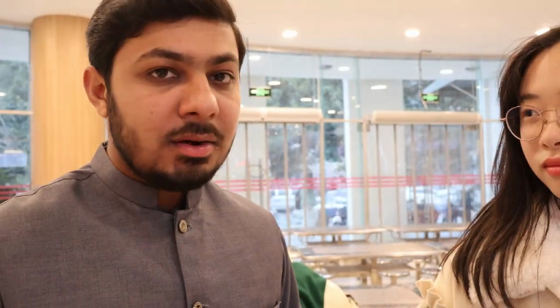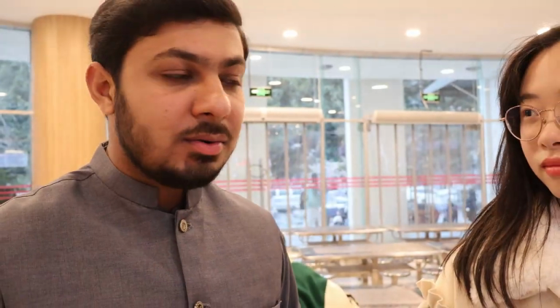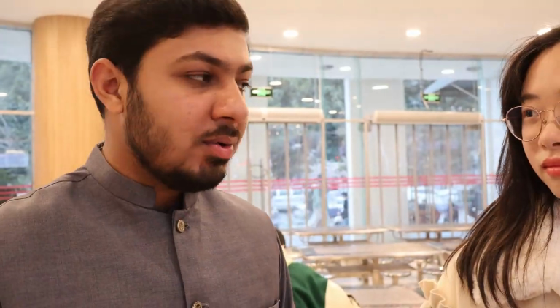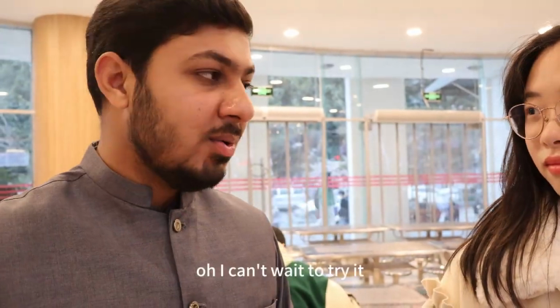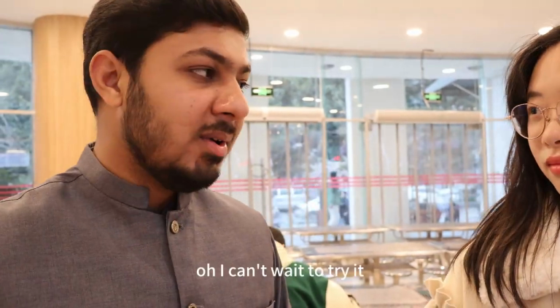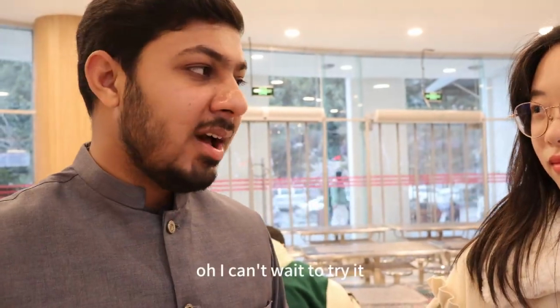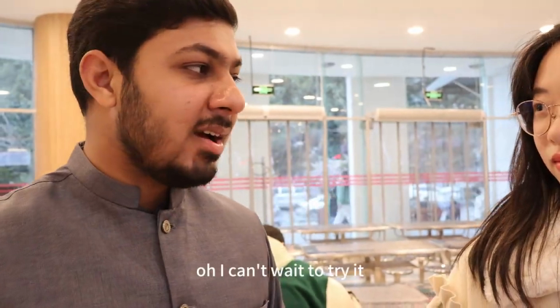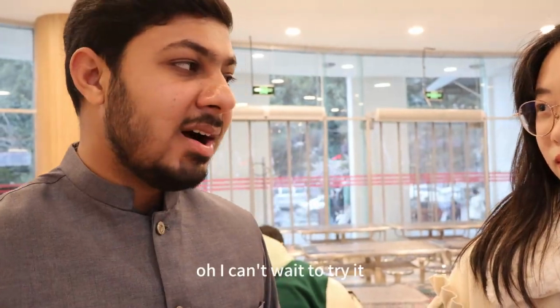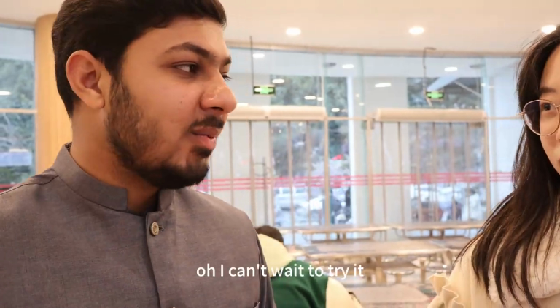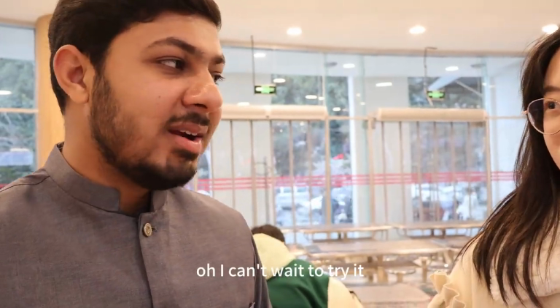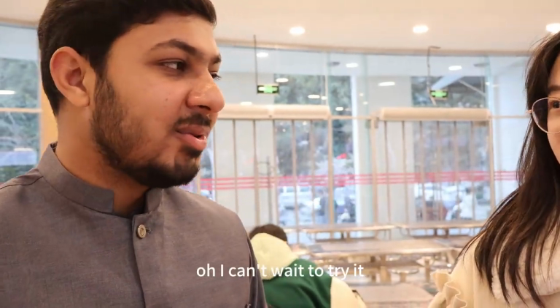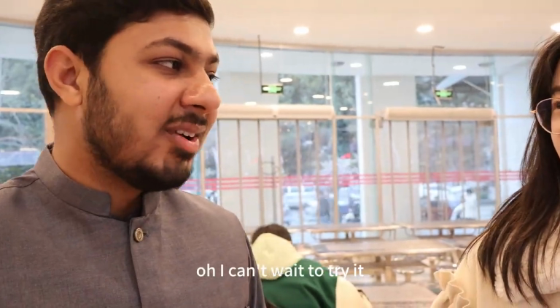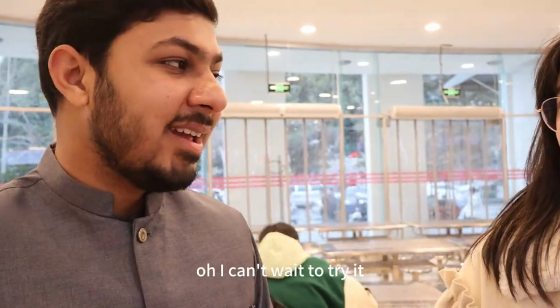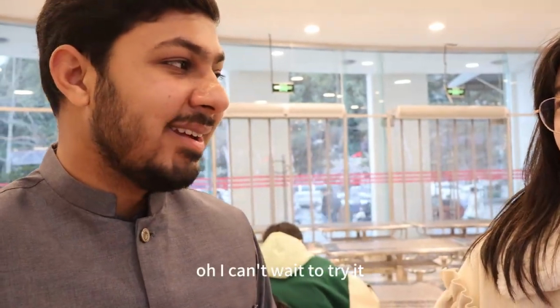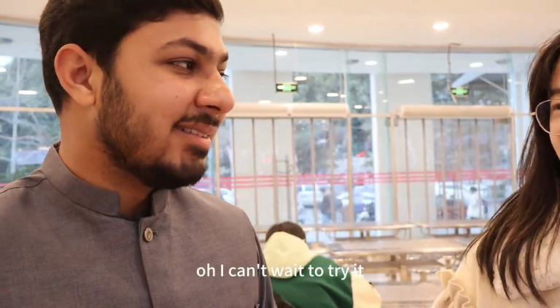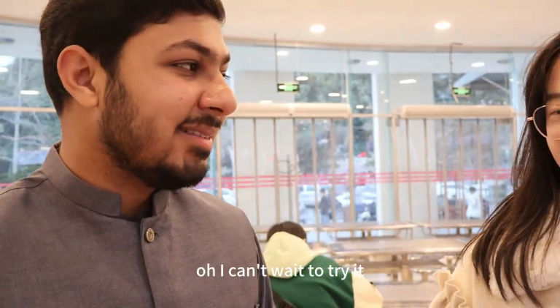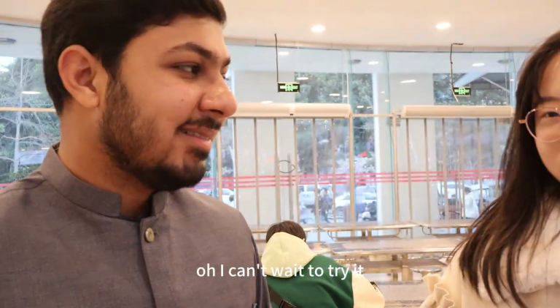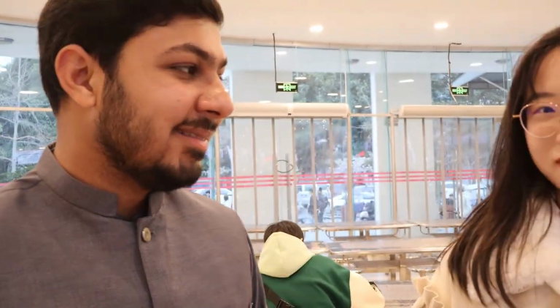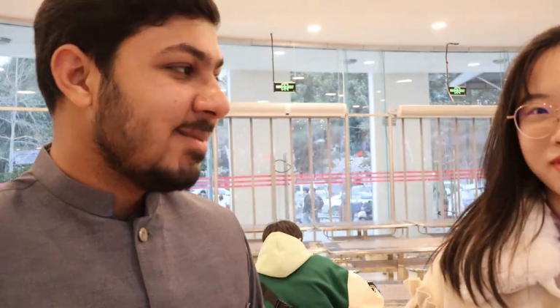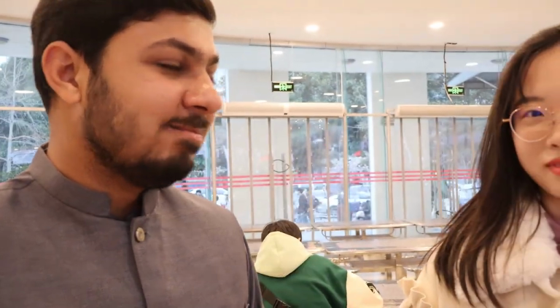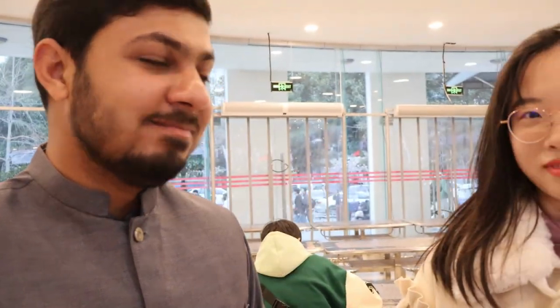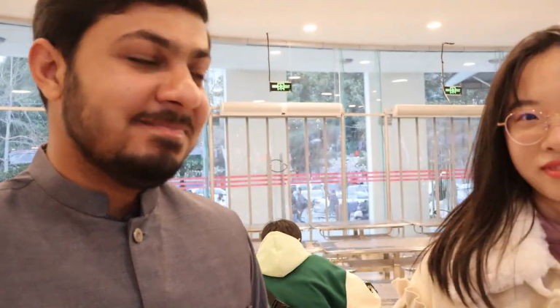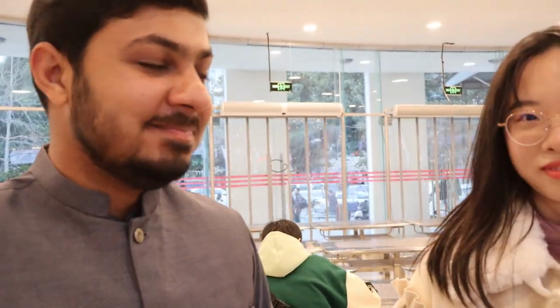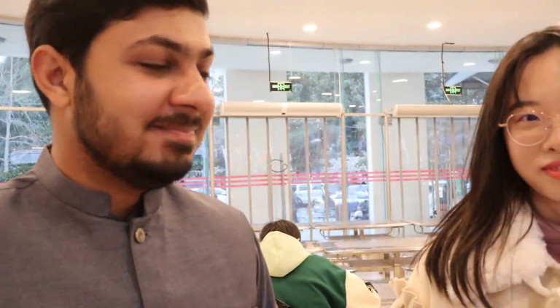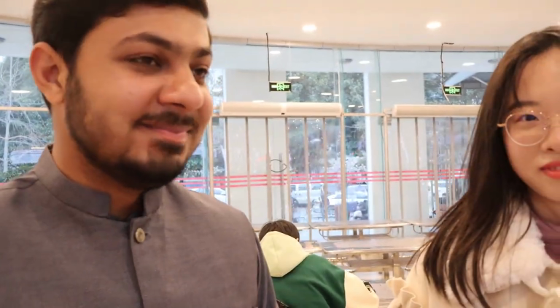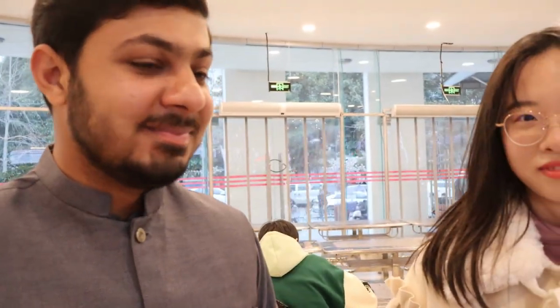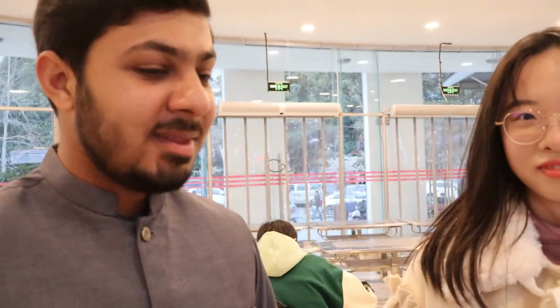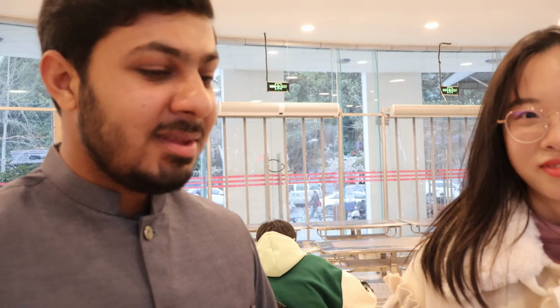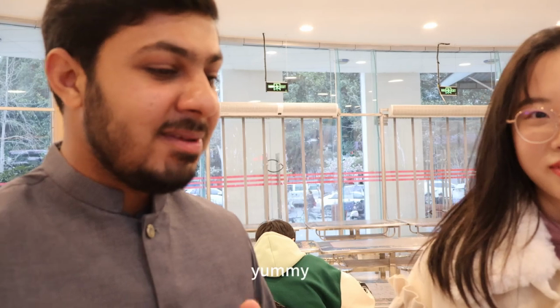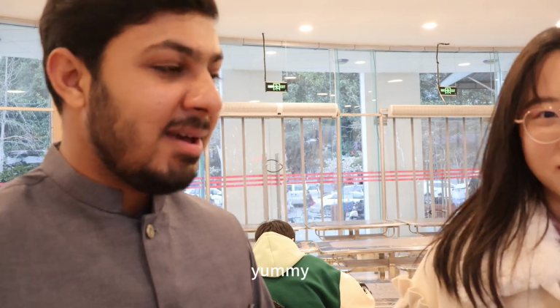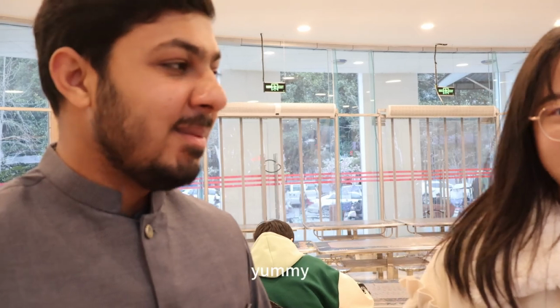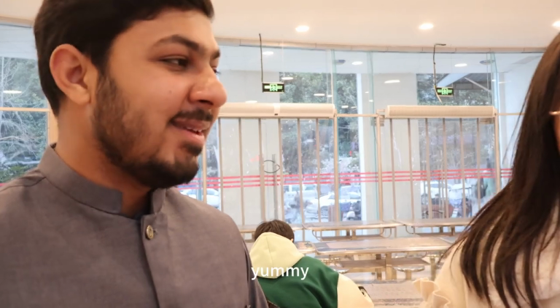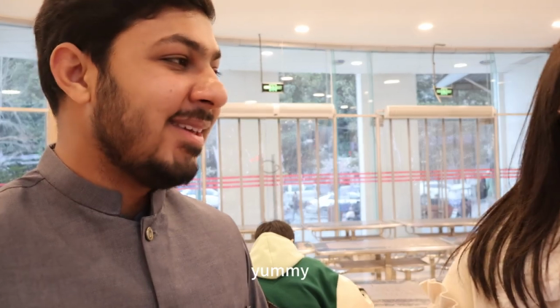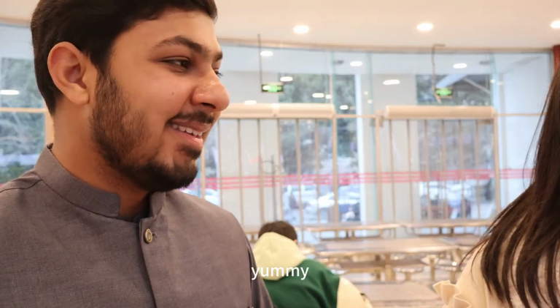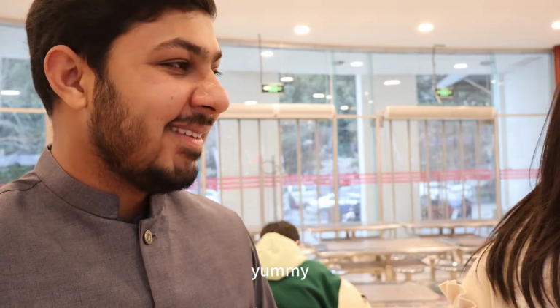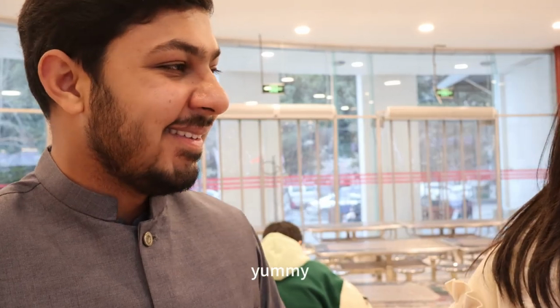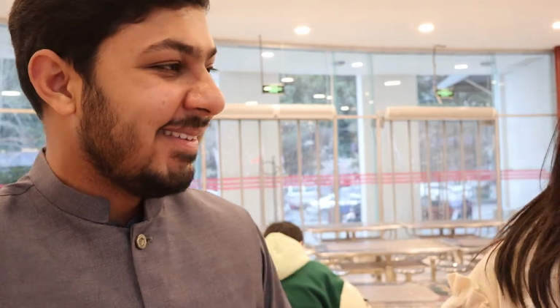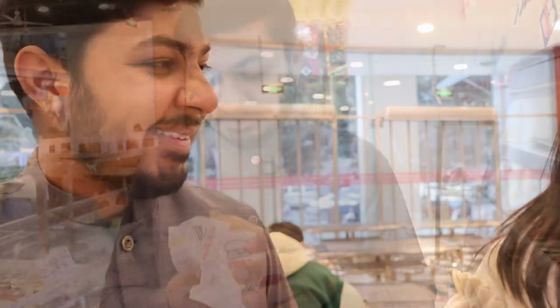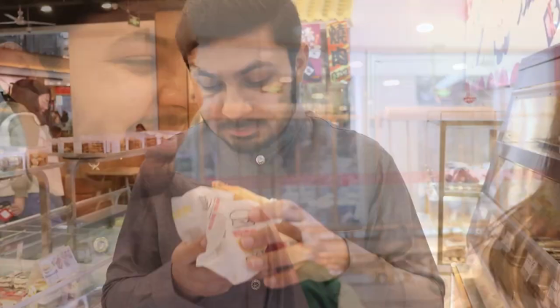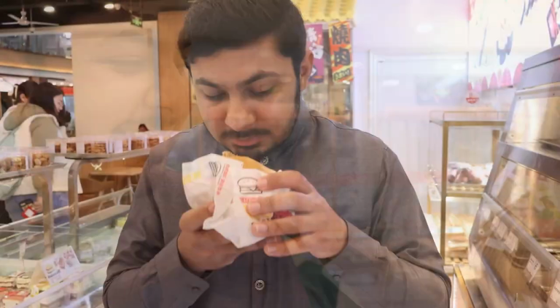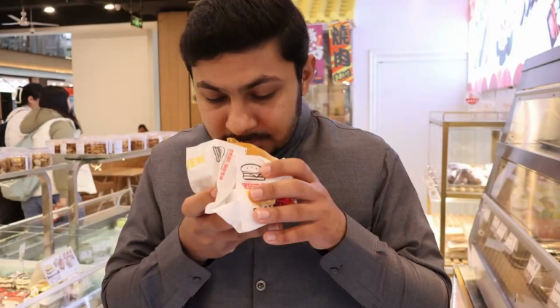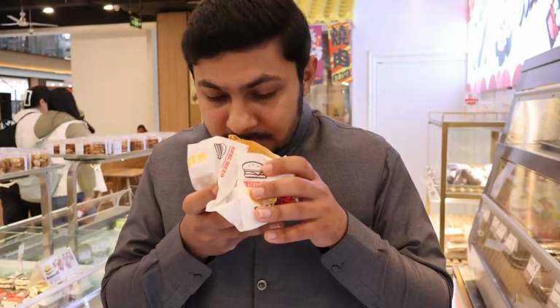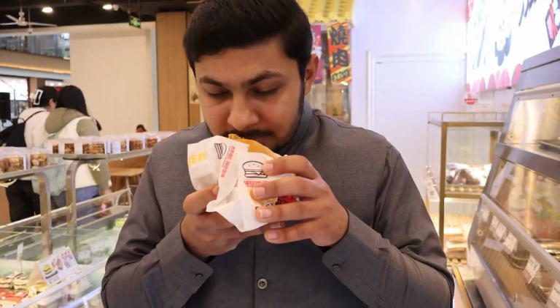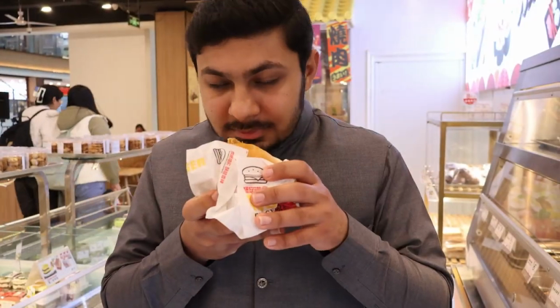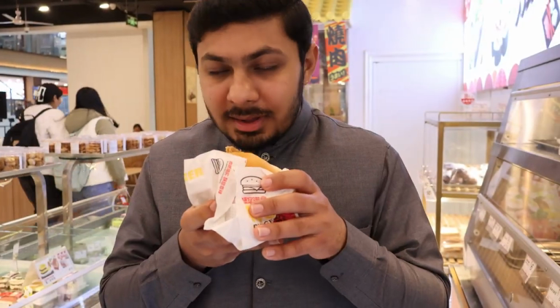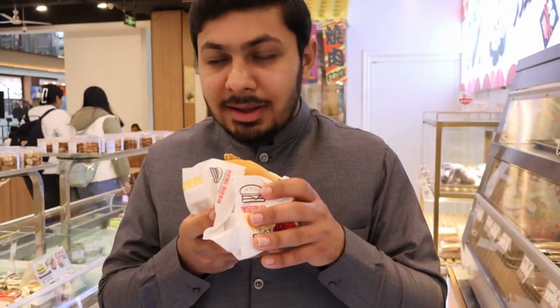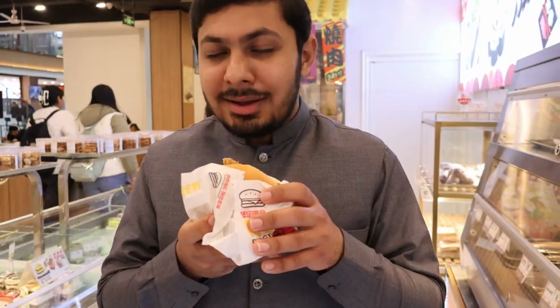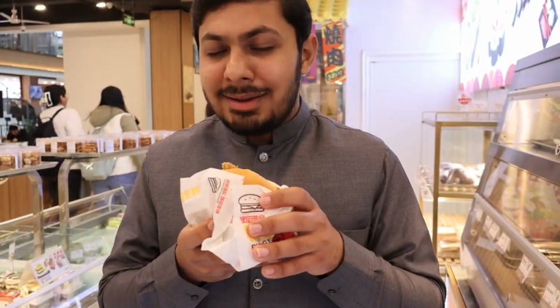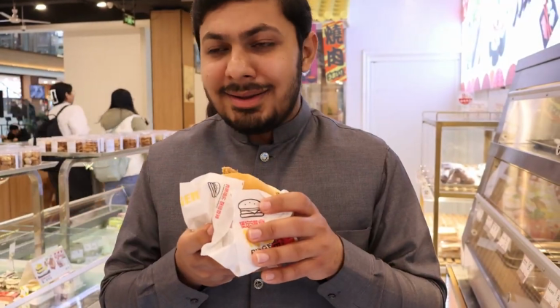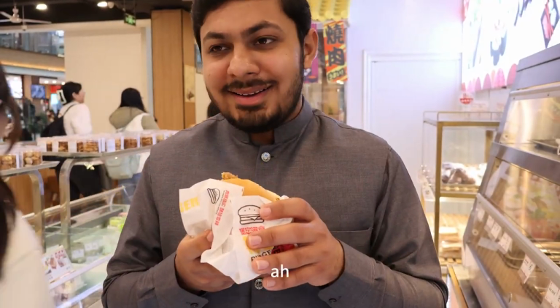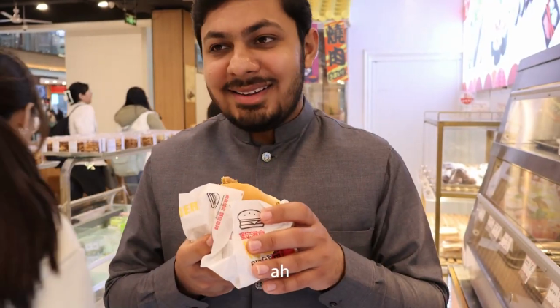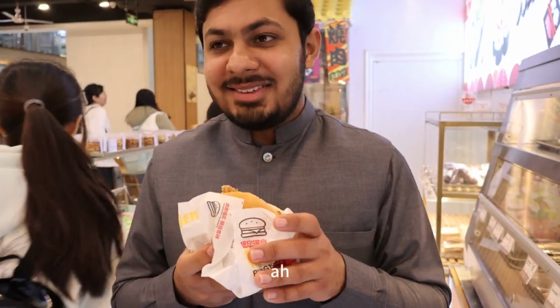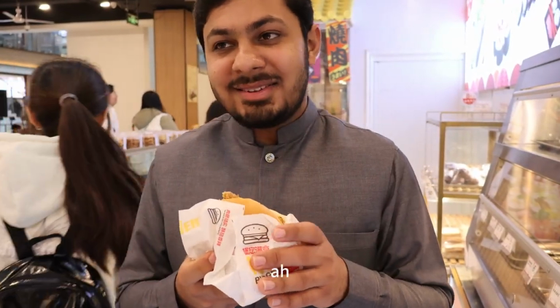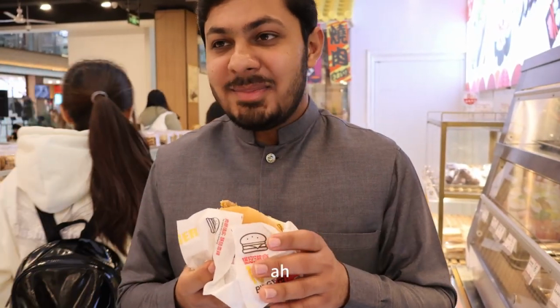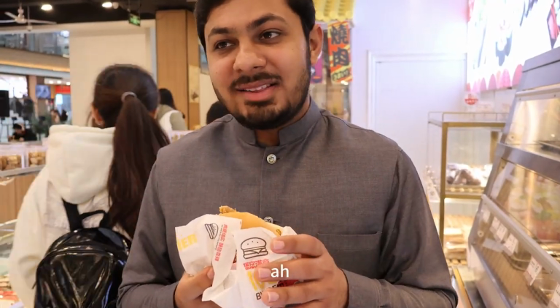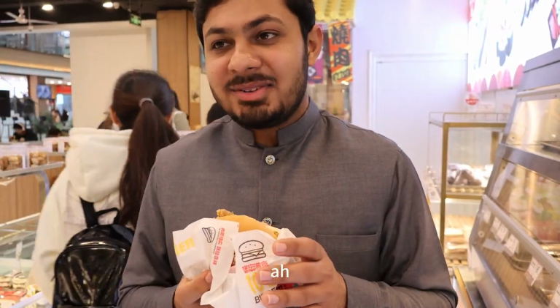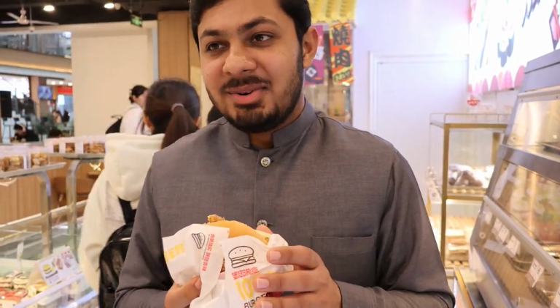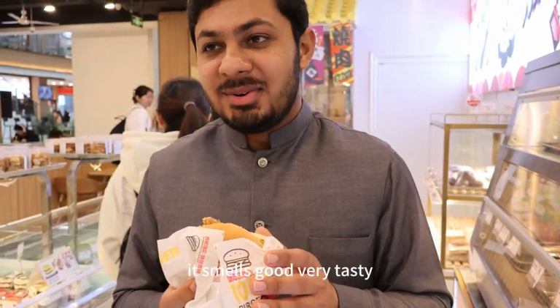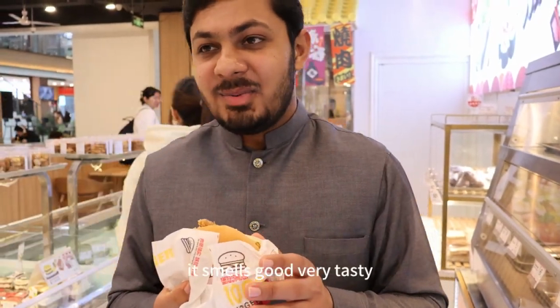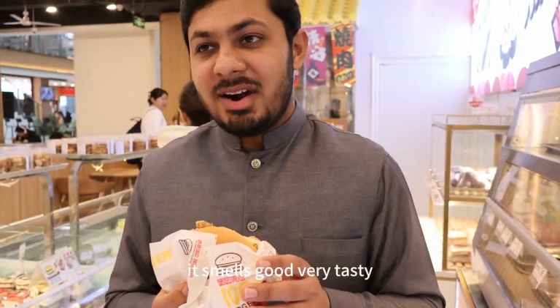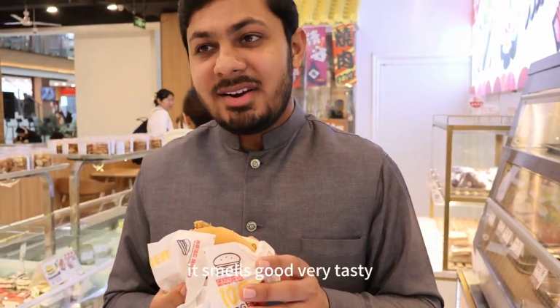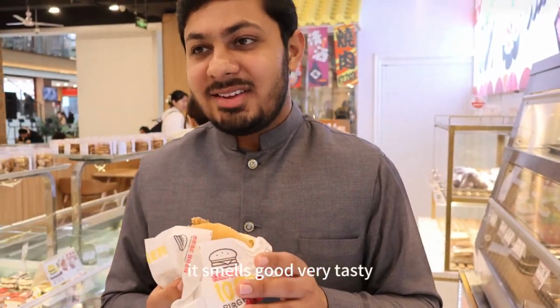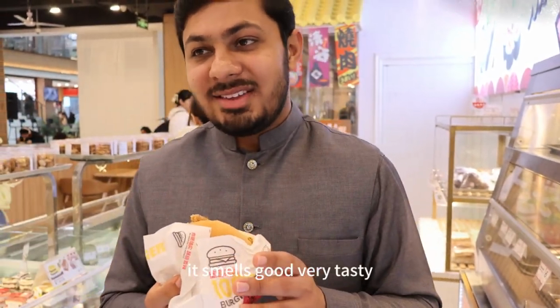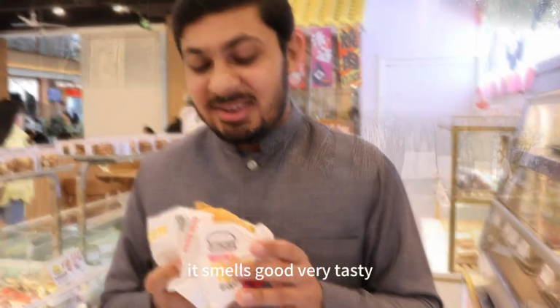I can't wait to try it. Mmm, yummy! This smells good. Very tasty.